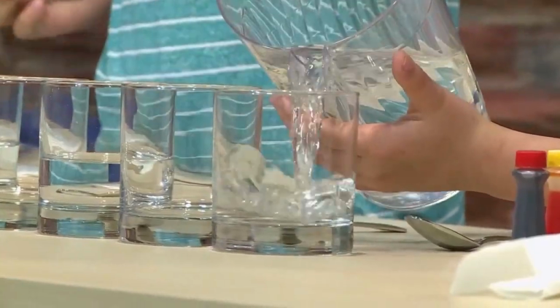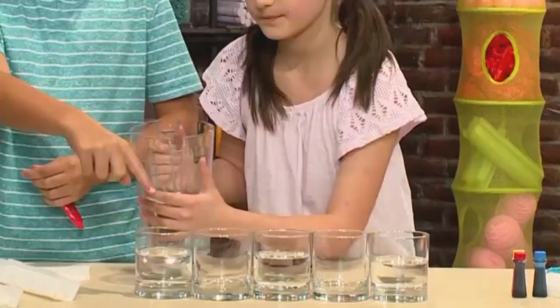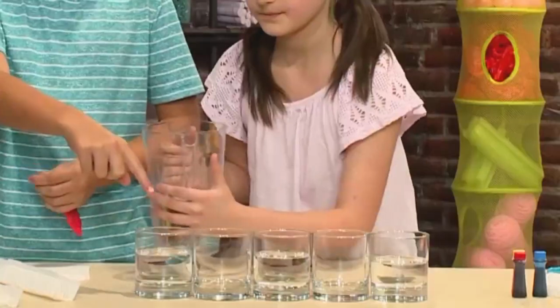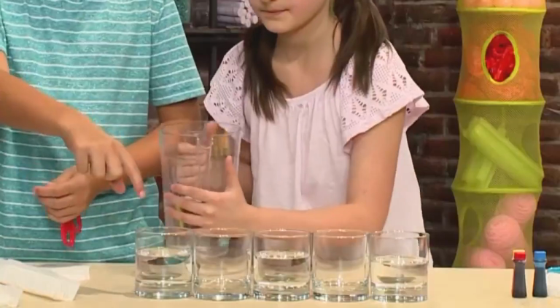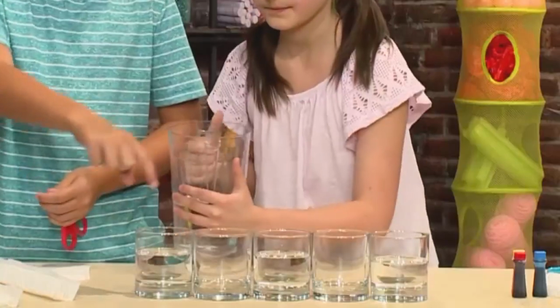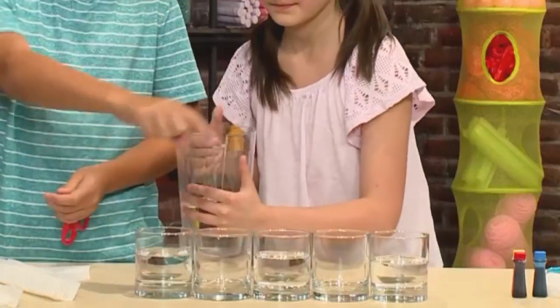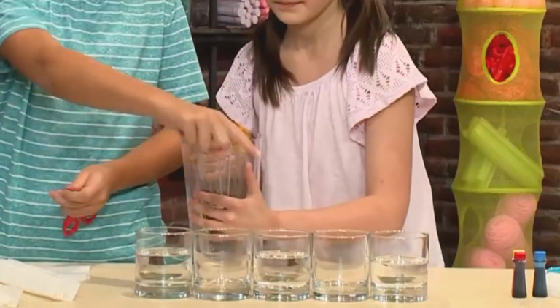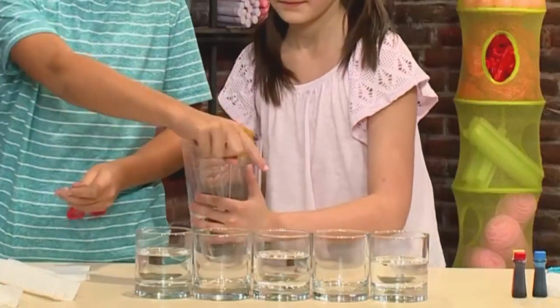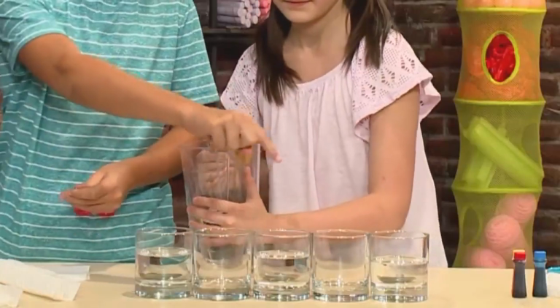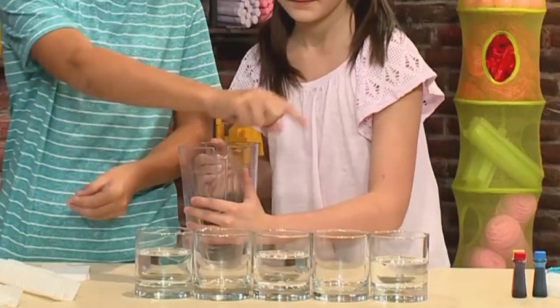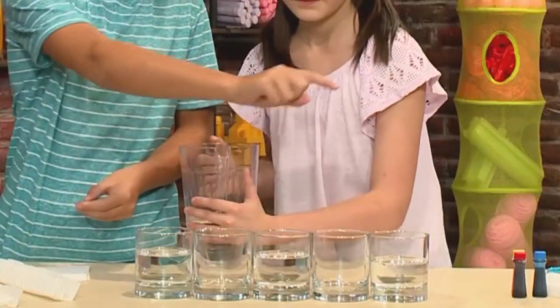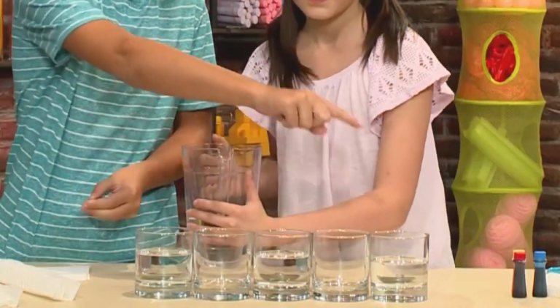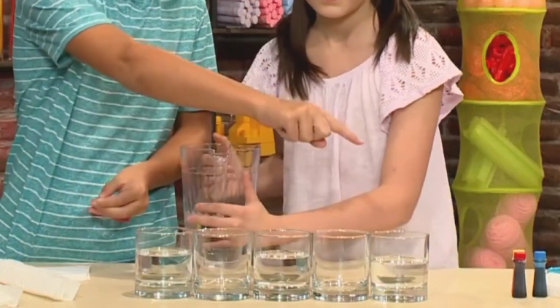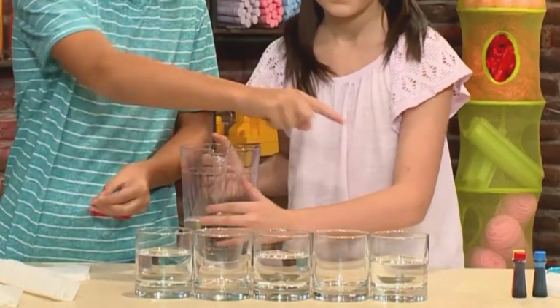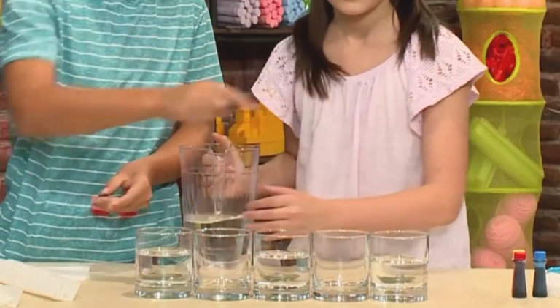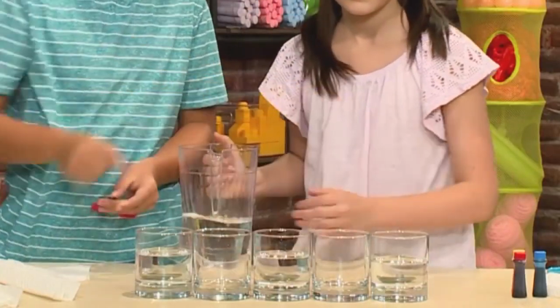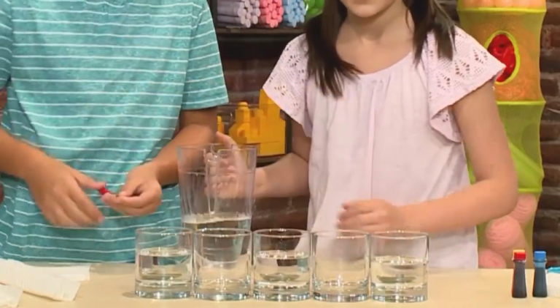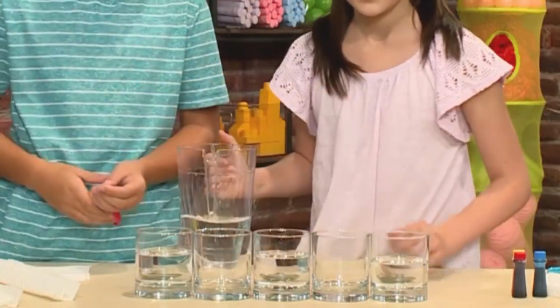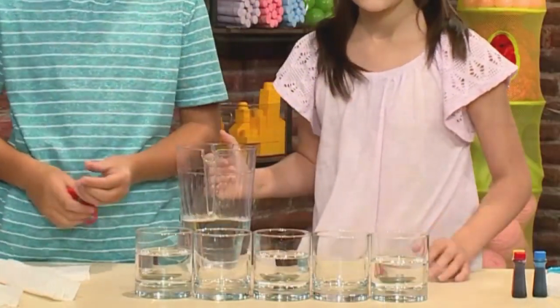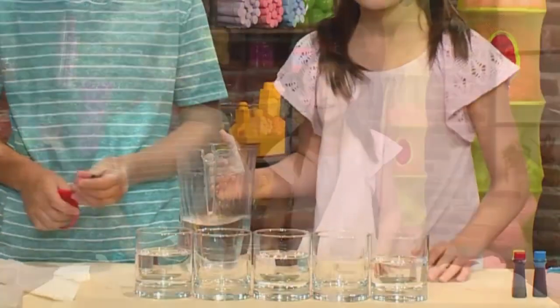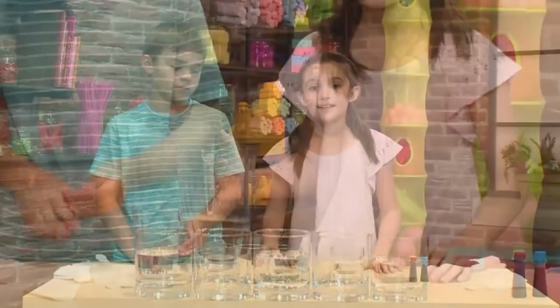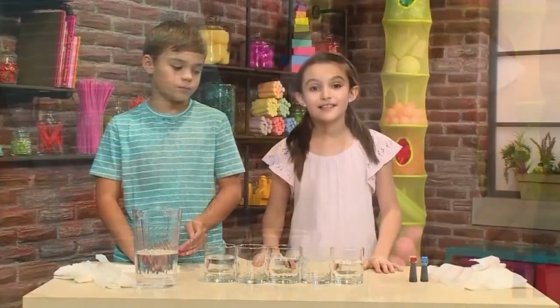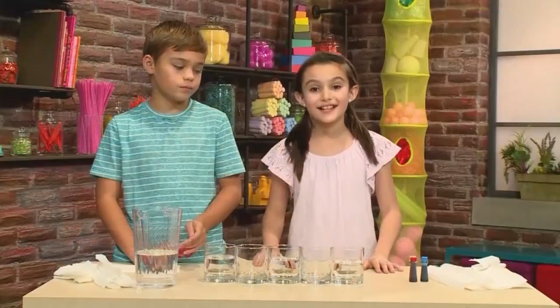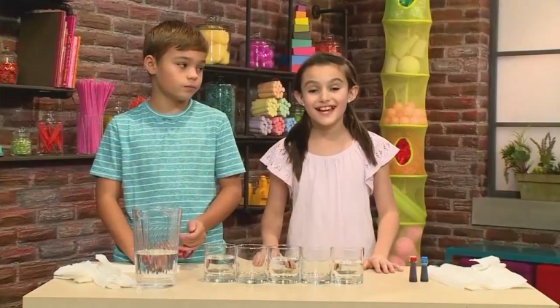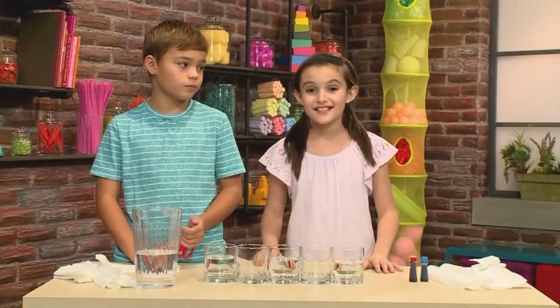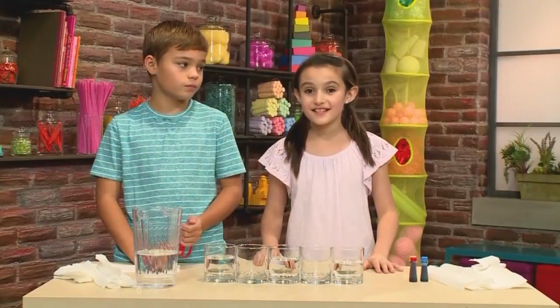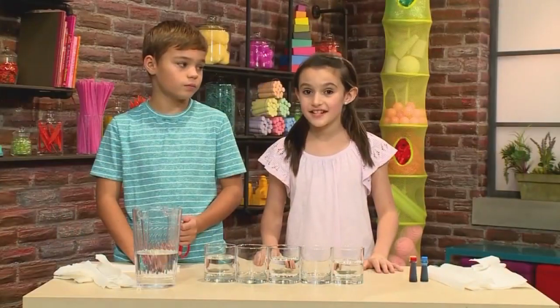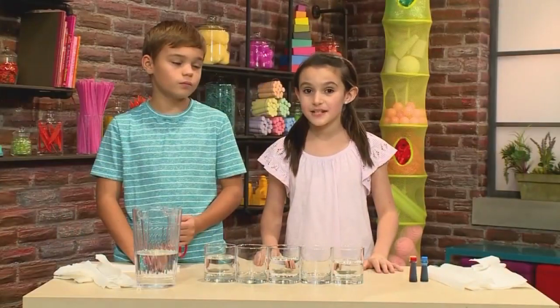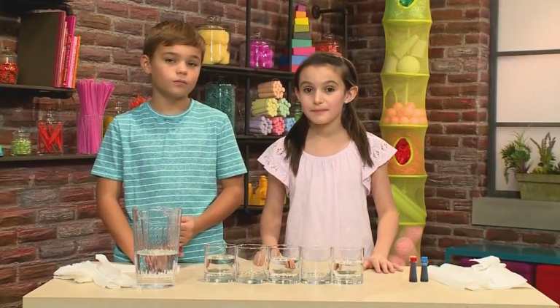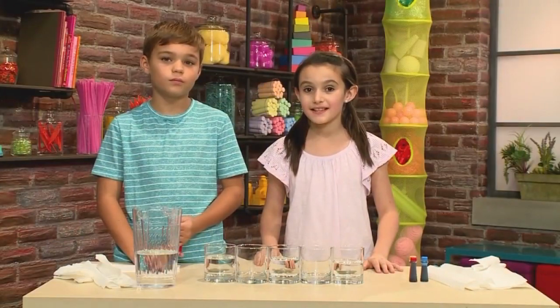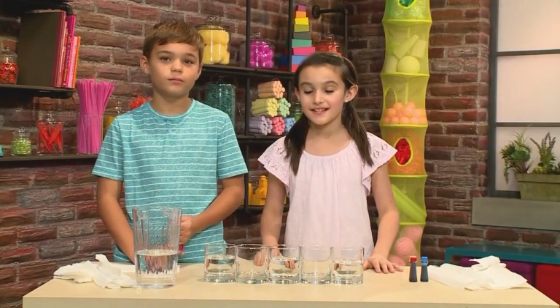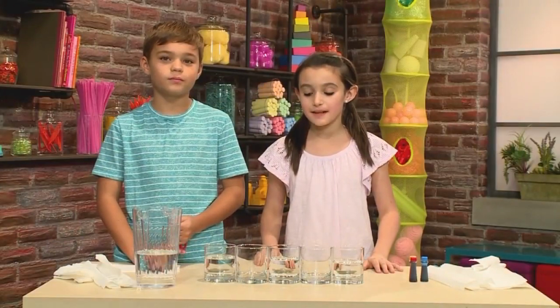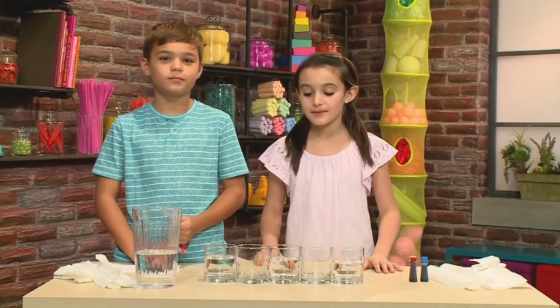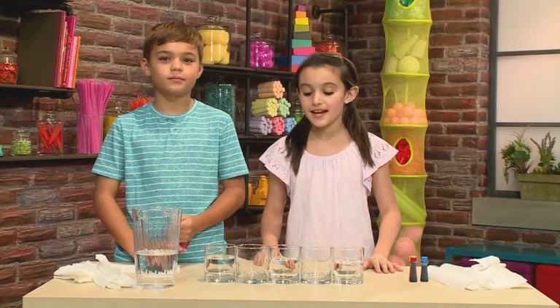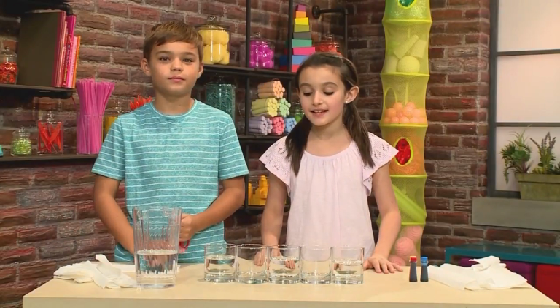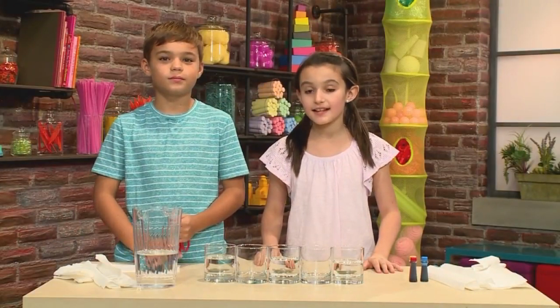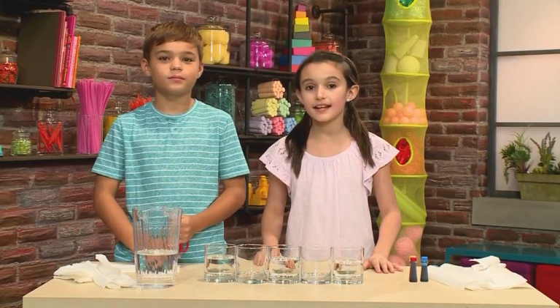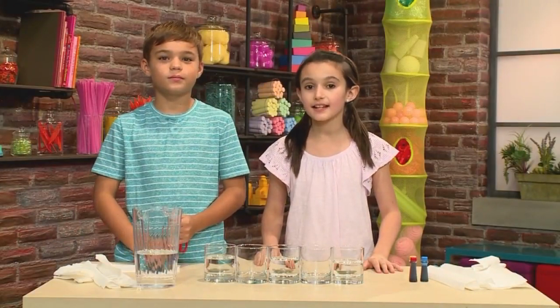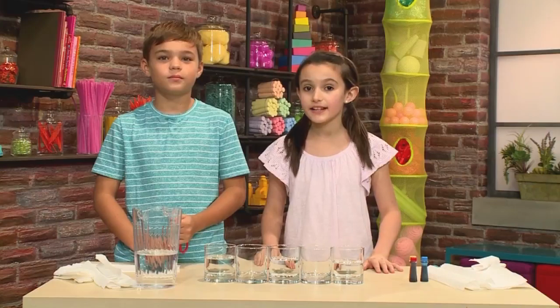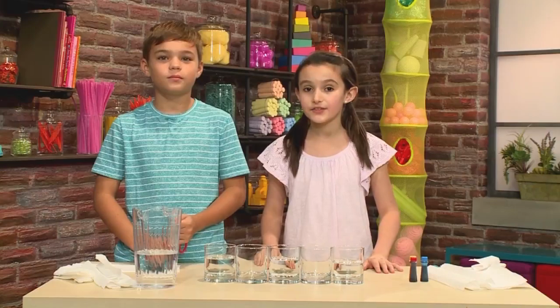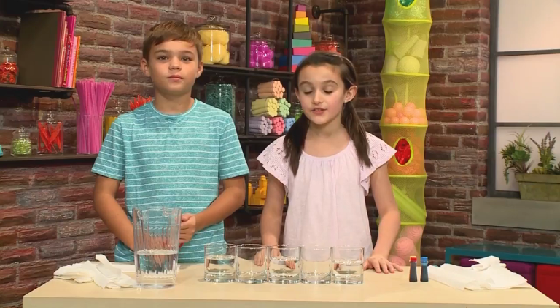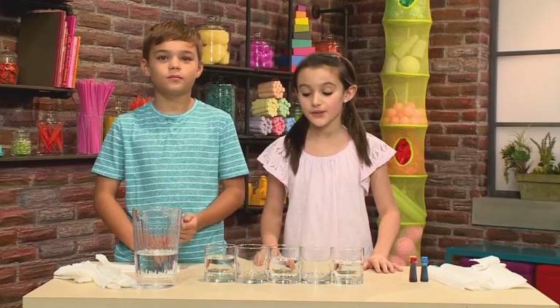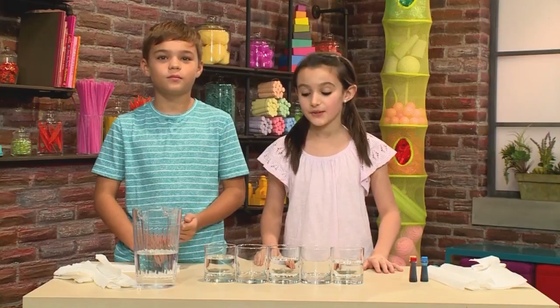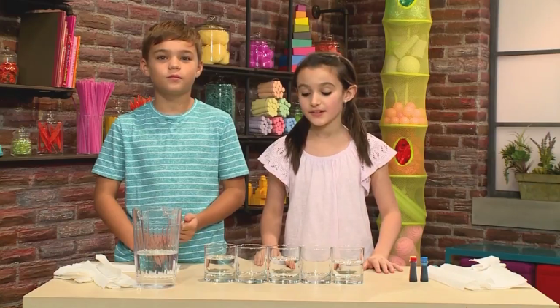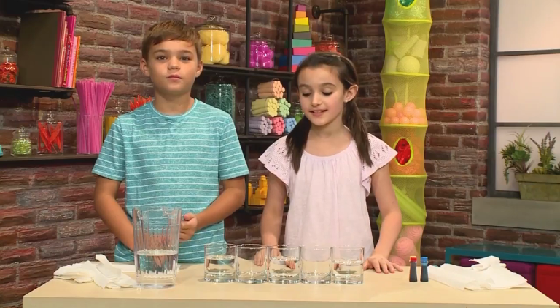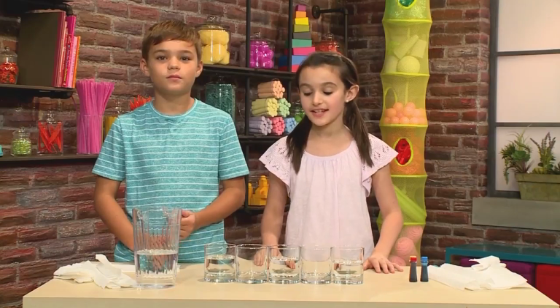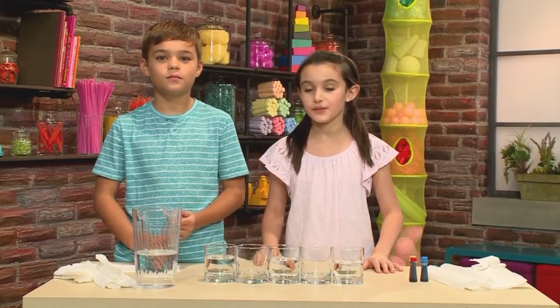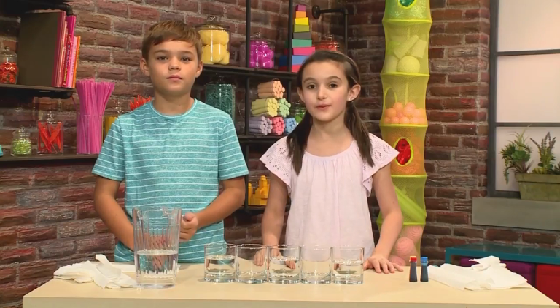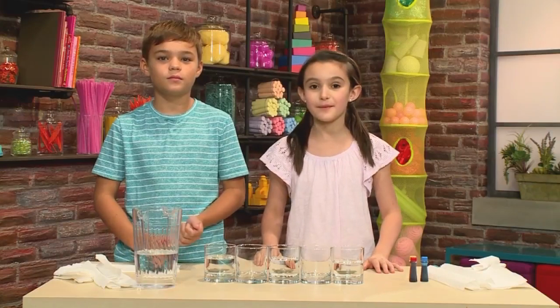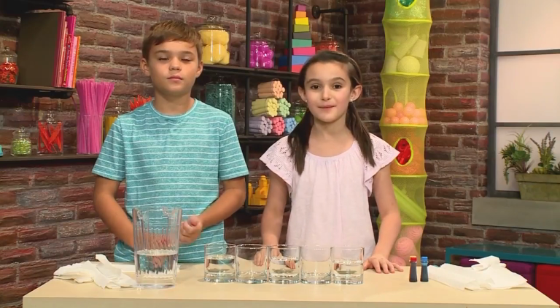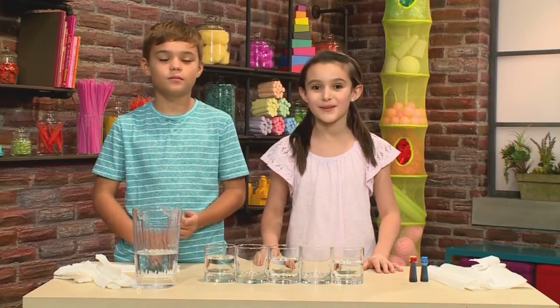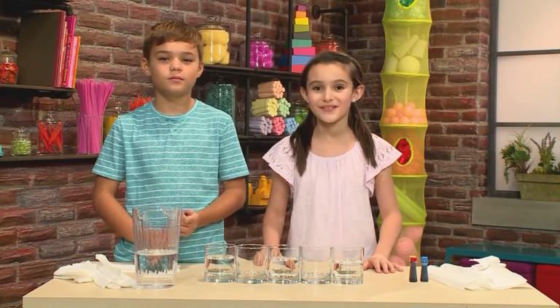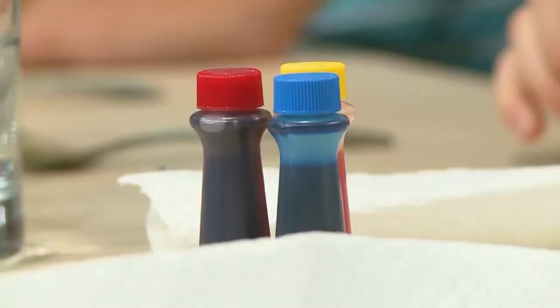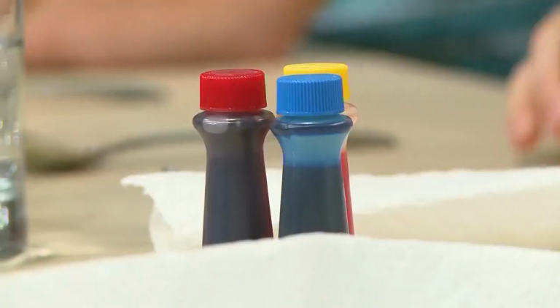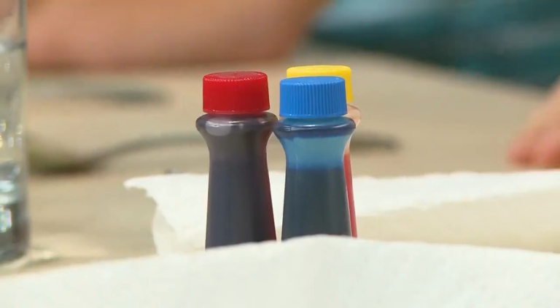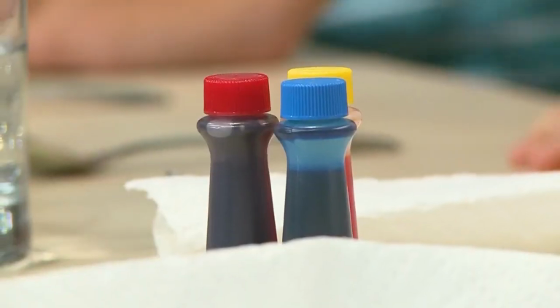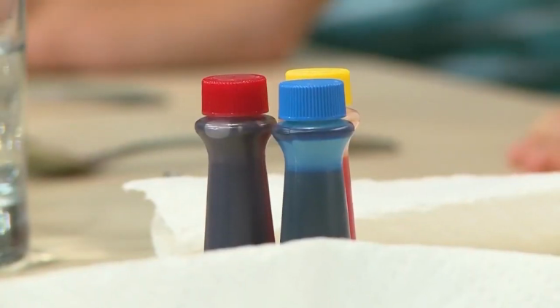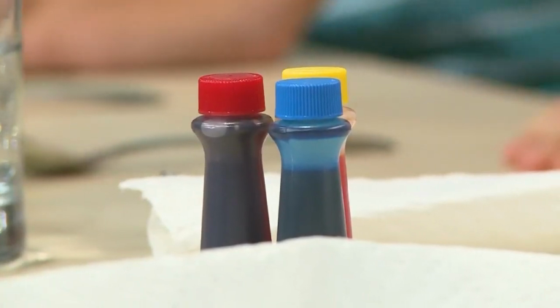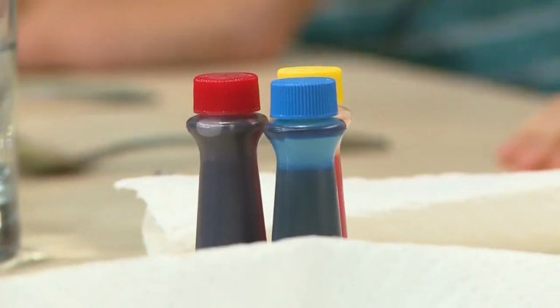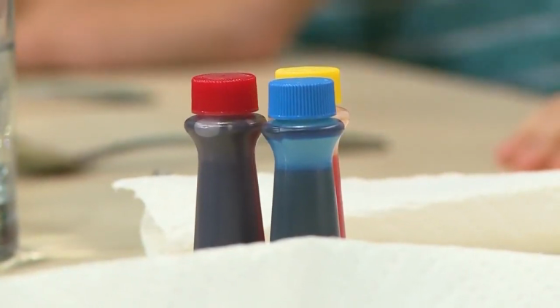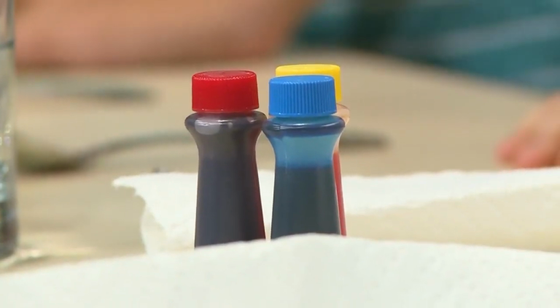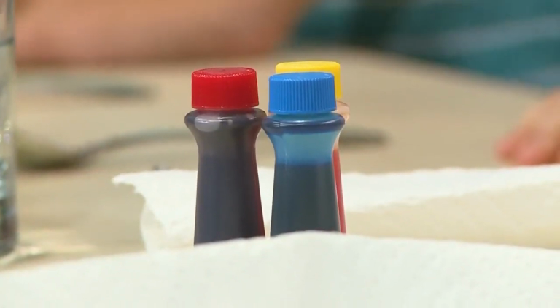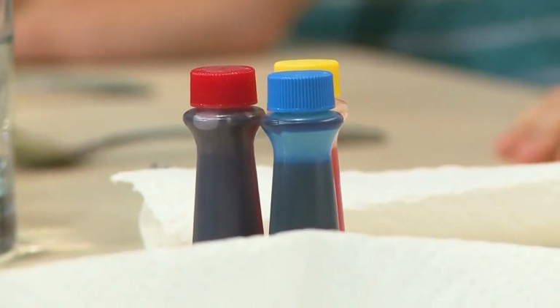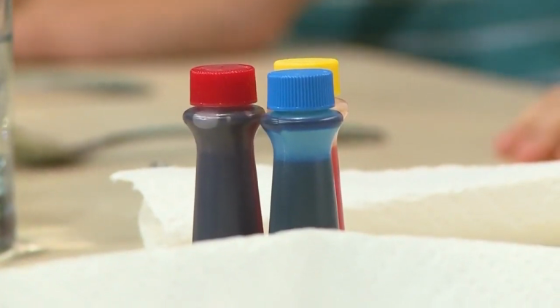This one, this one, and this one. The glasses need to be the same size and clear so you can see the rainbow. Then you're going to add your color.